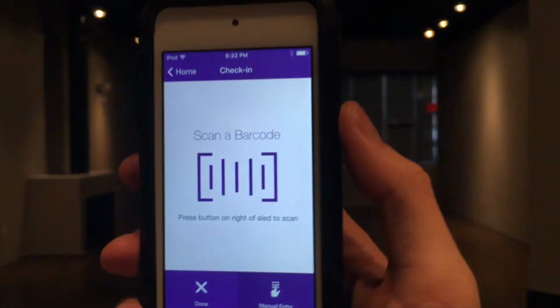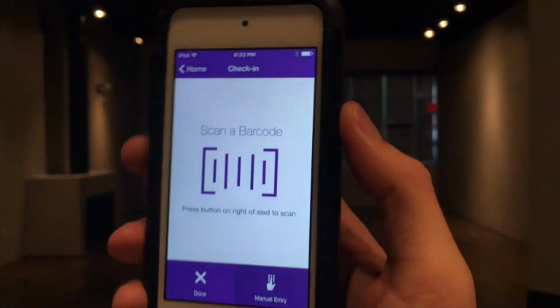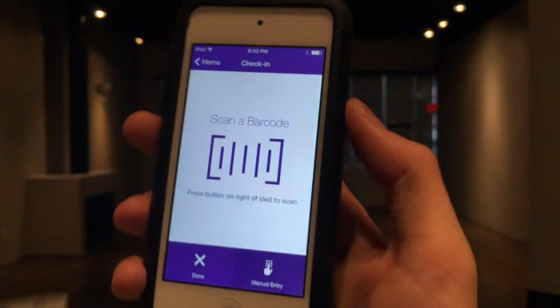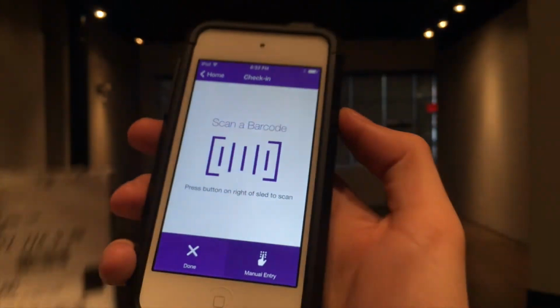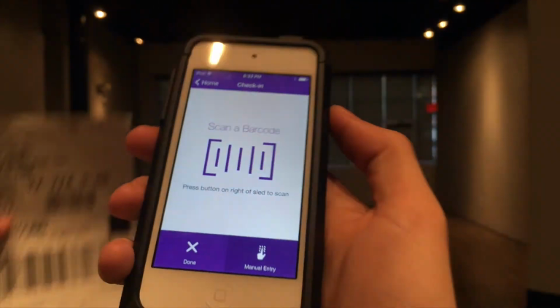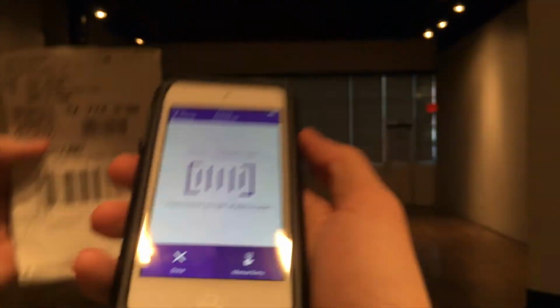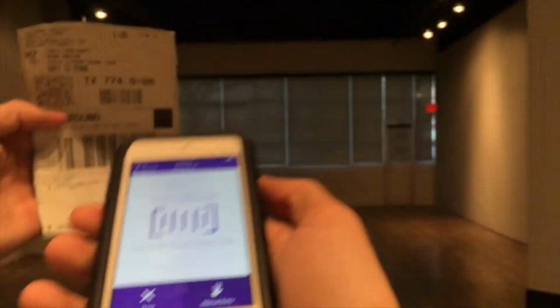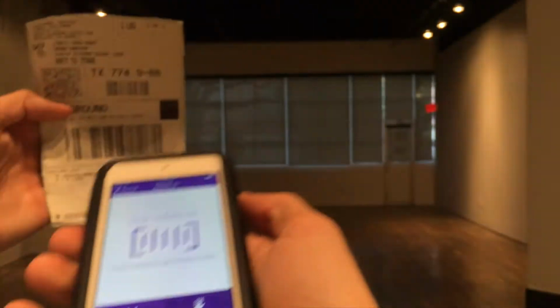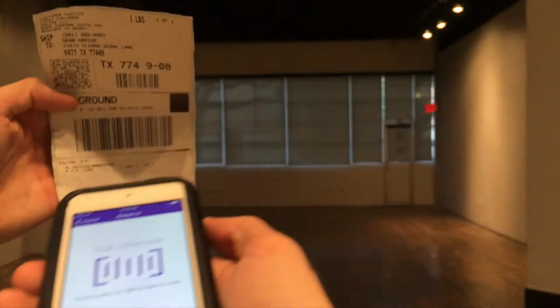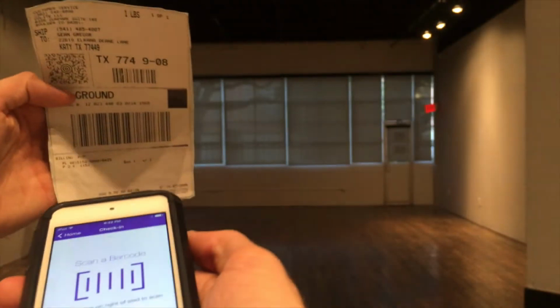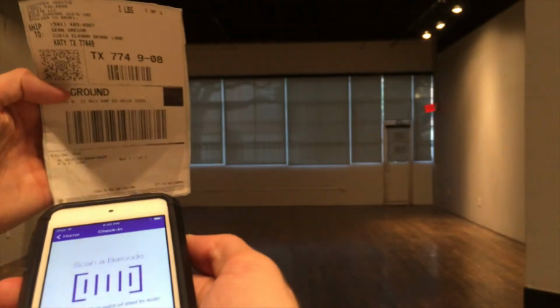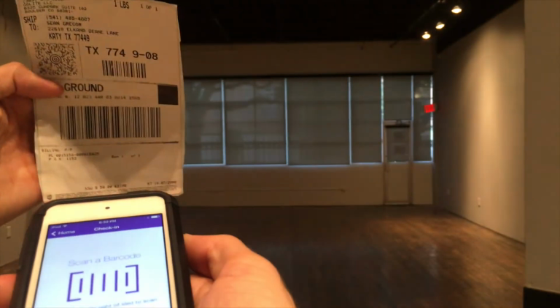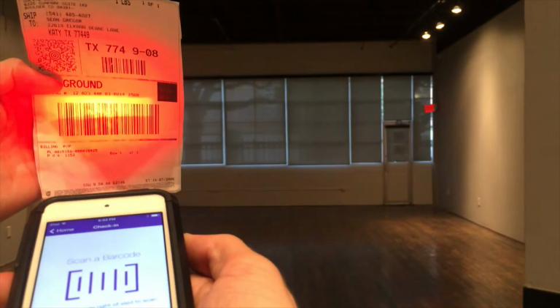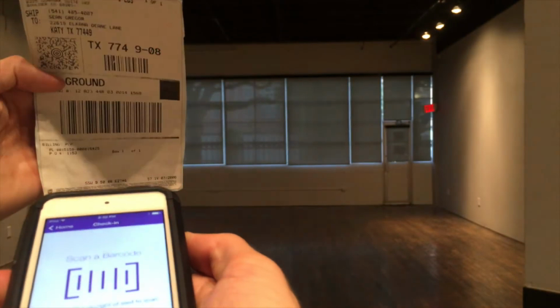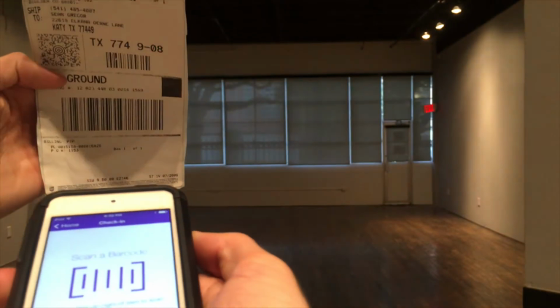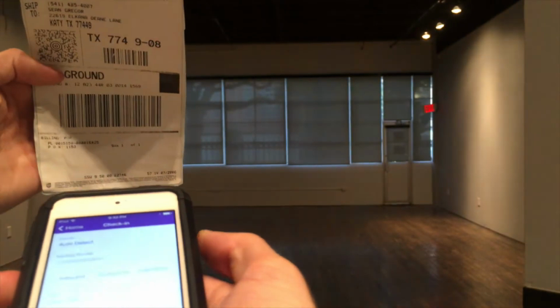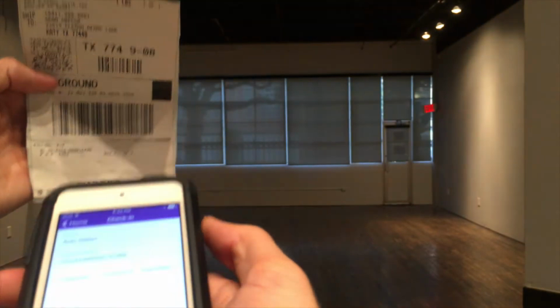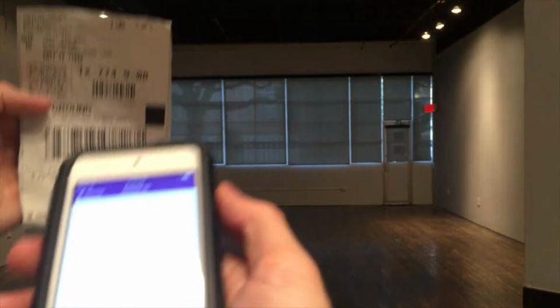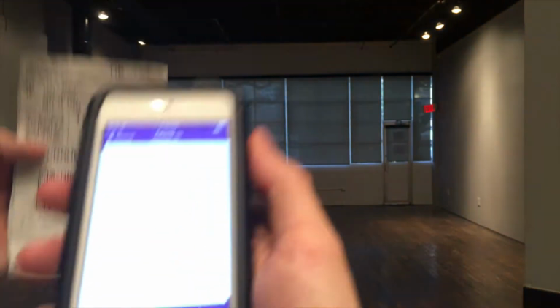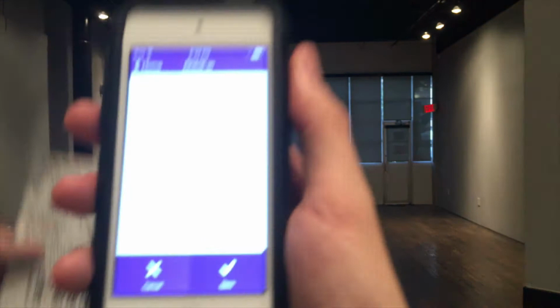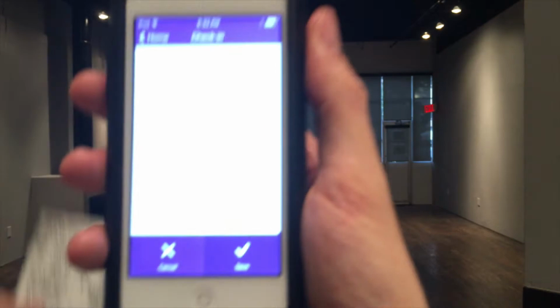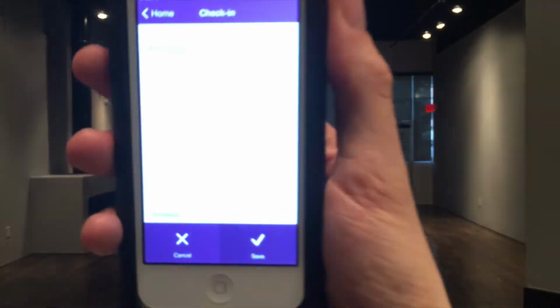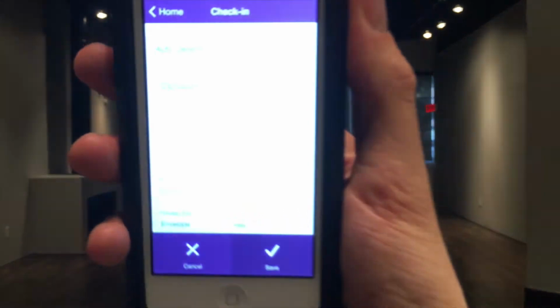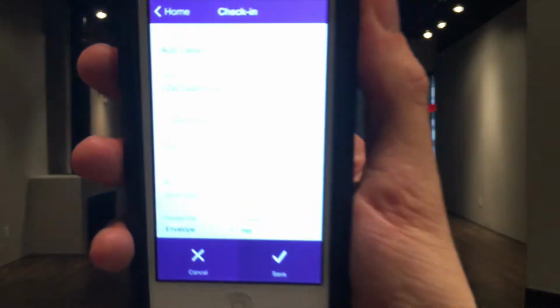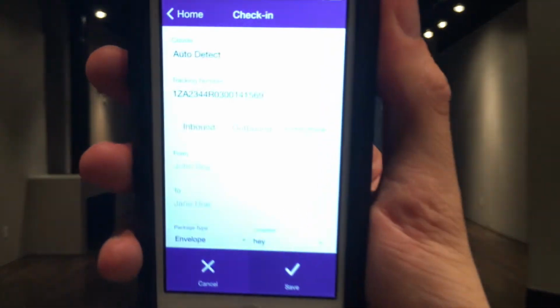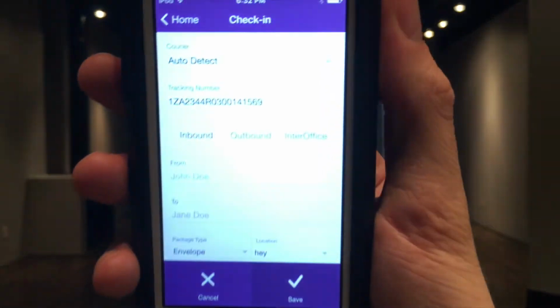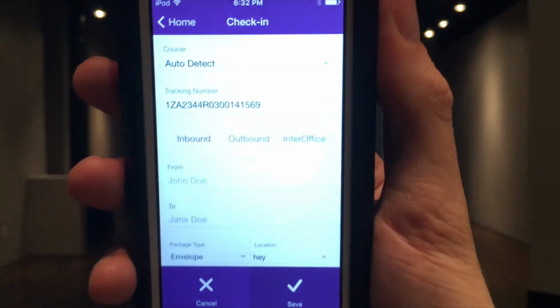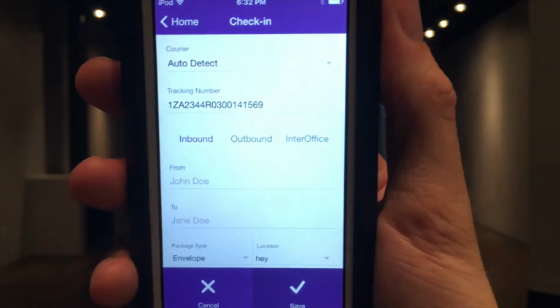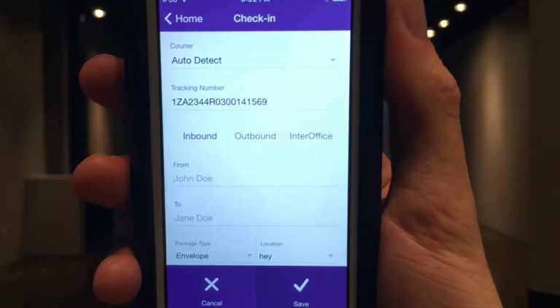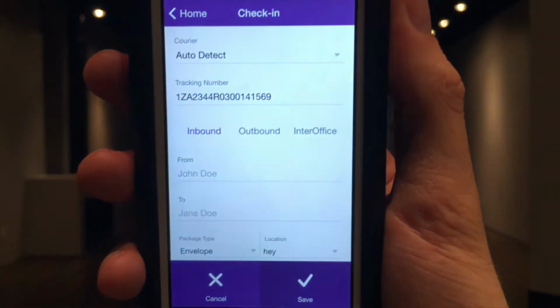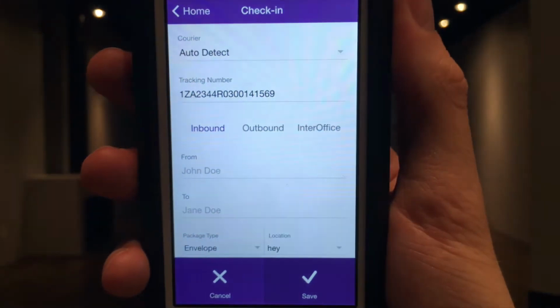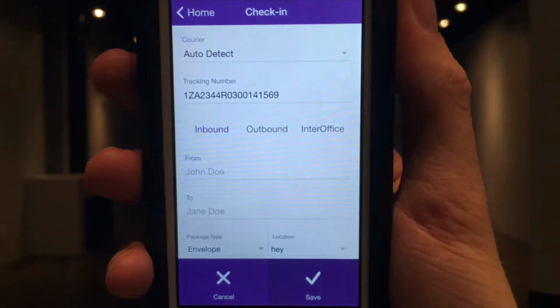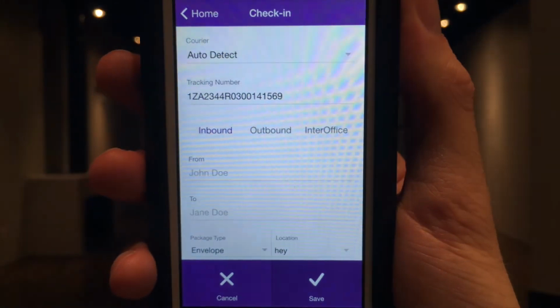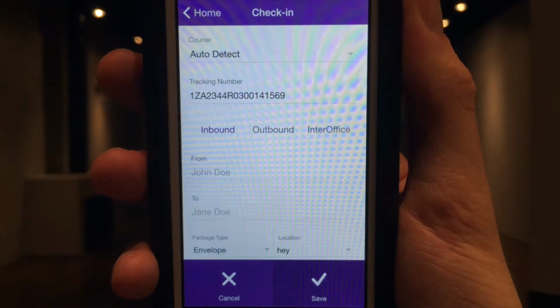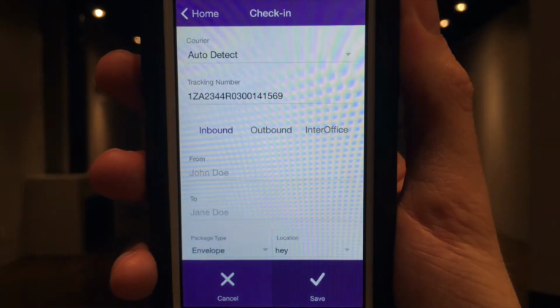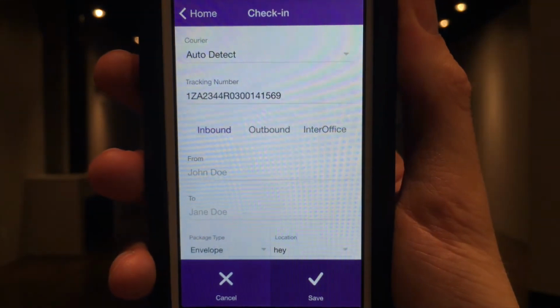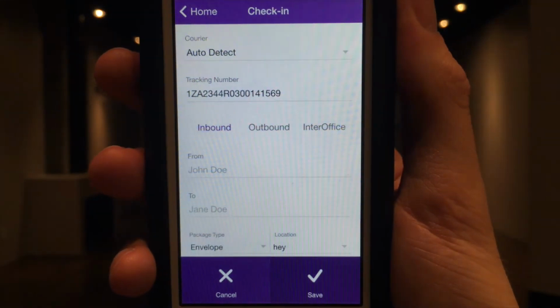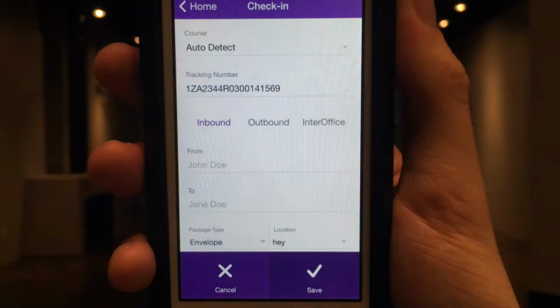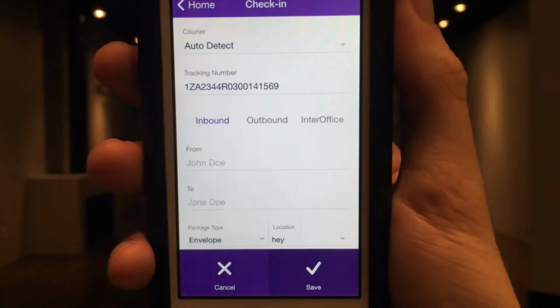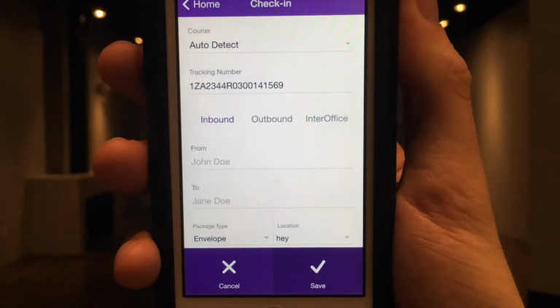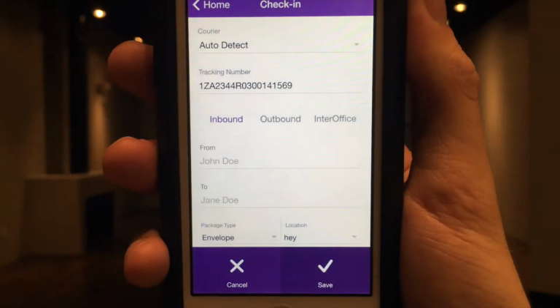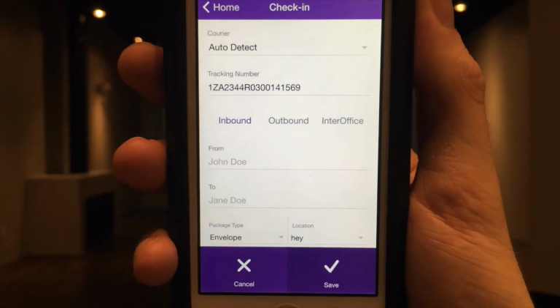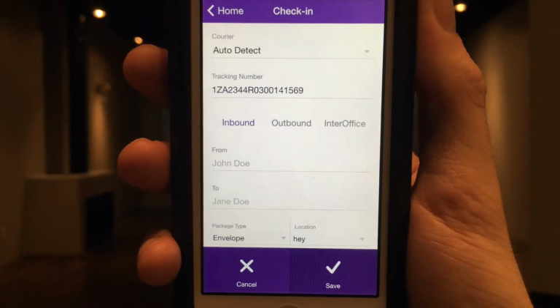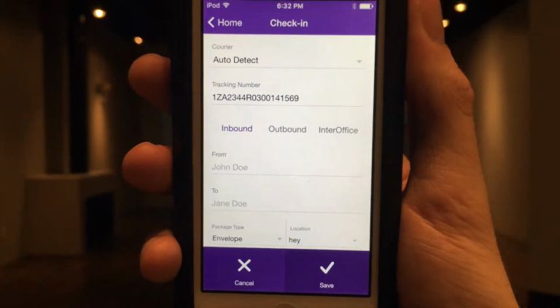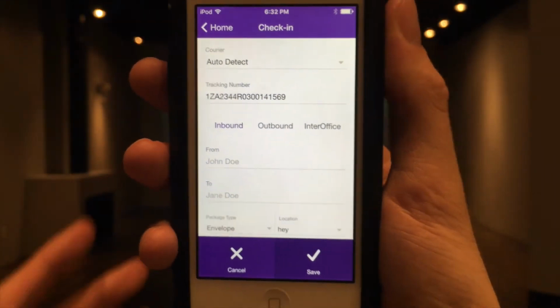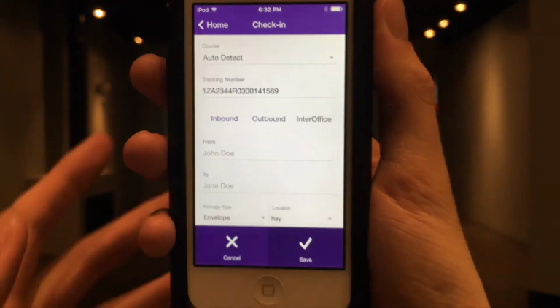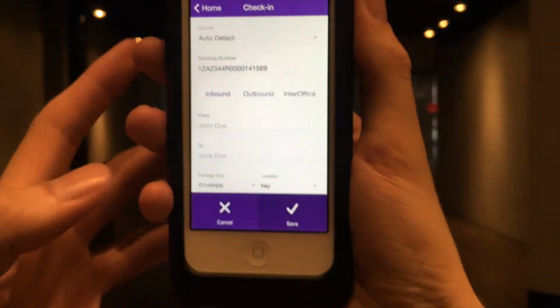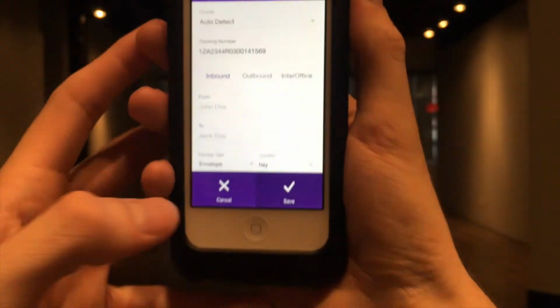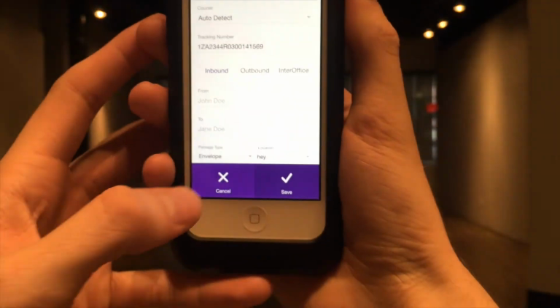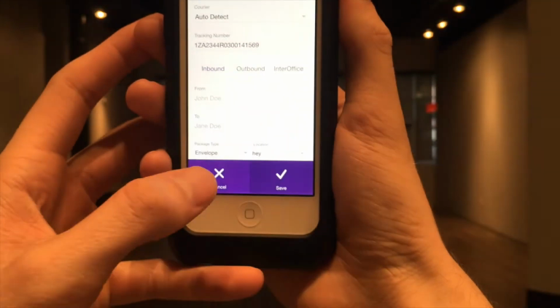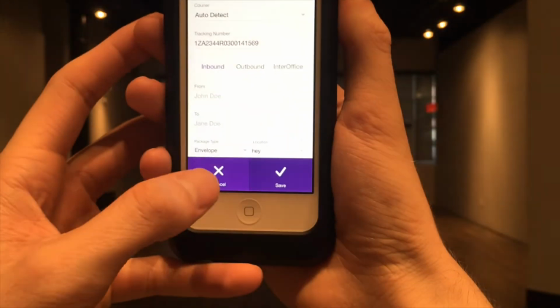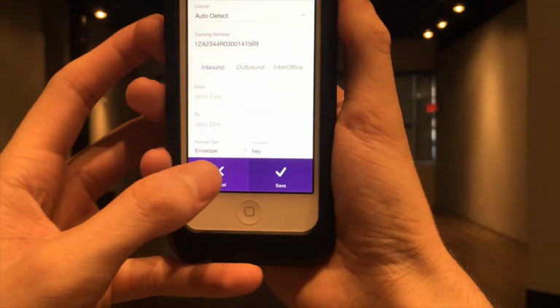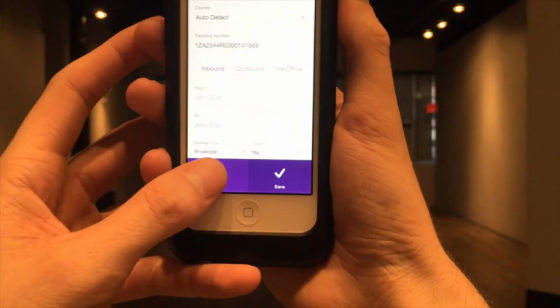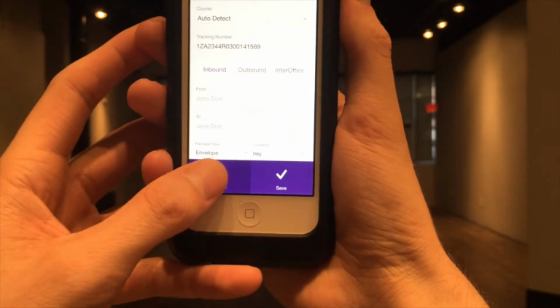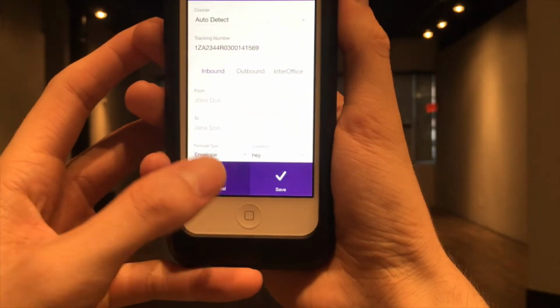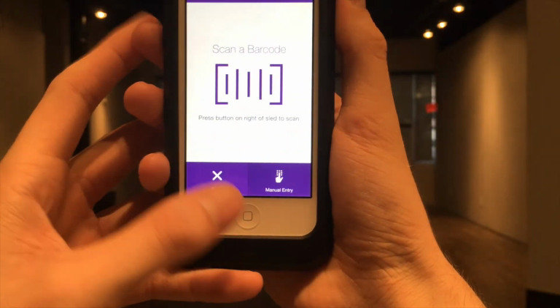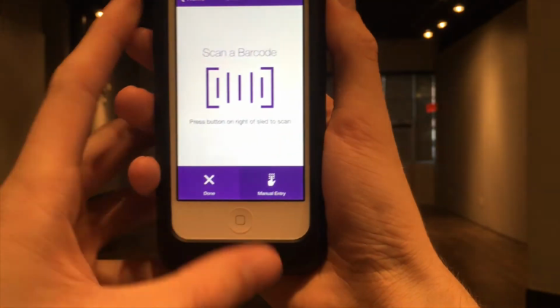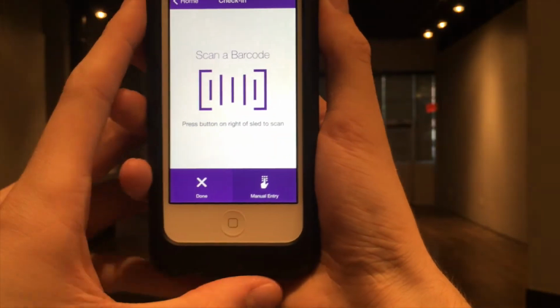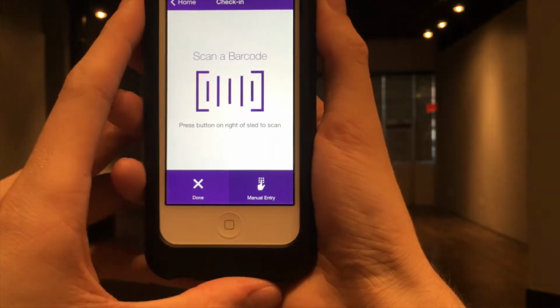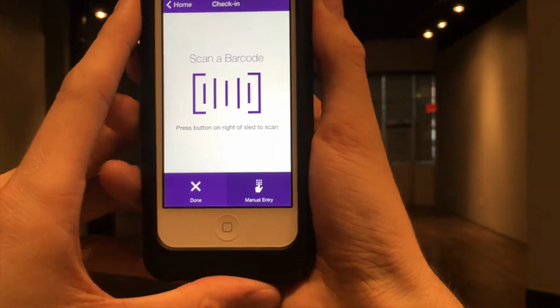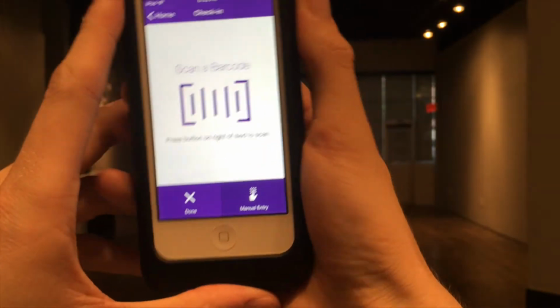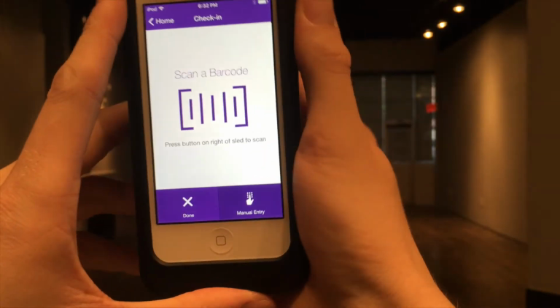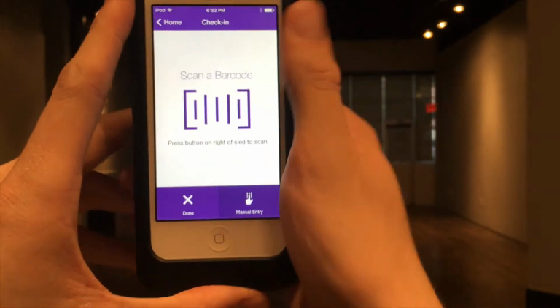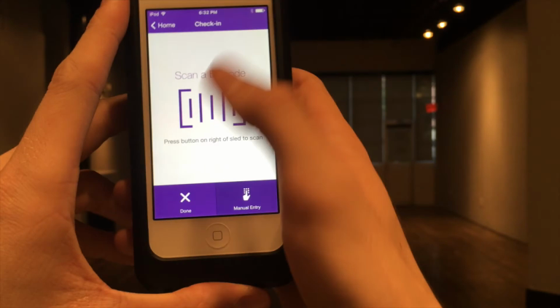You can still check in packages using the check-in option on the home screen. The tracking number field will be auto-populated with the tracking number you scan.